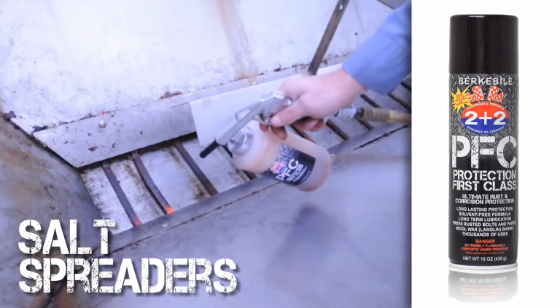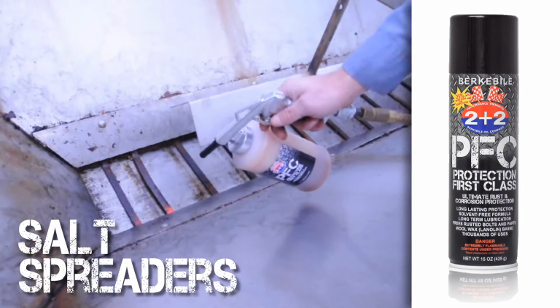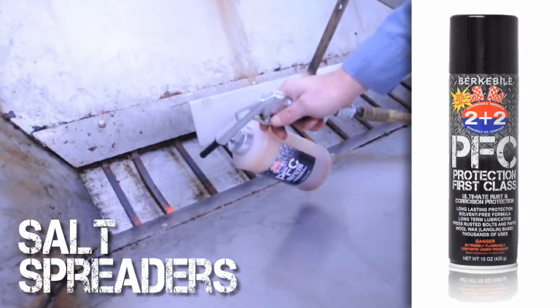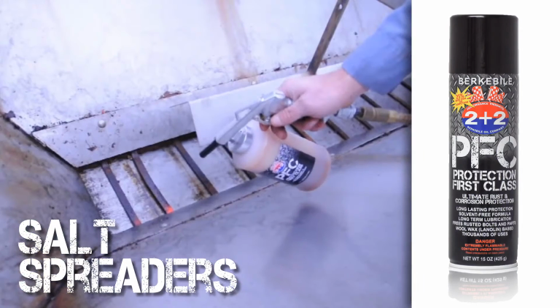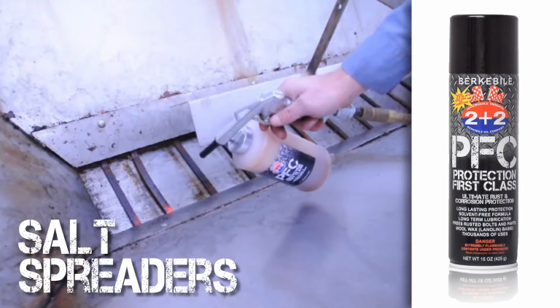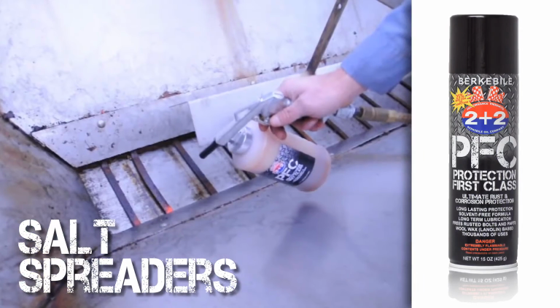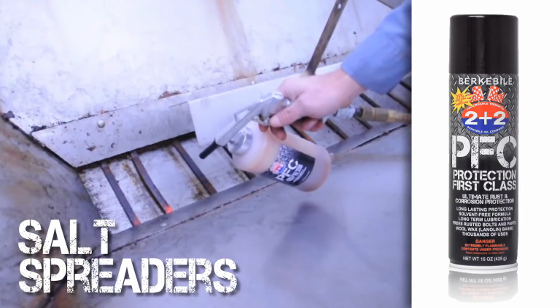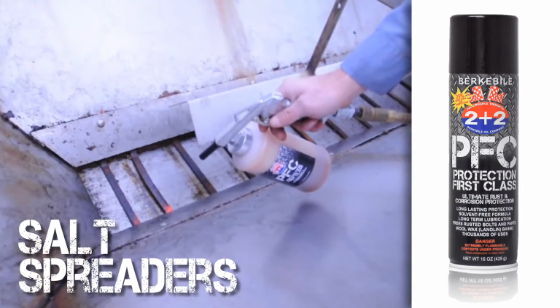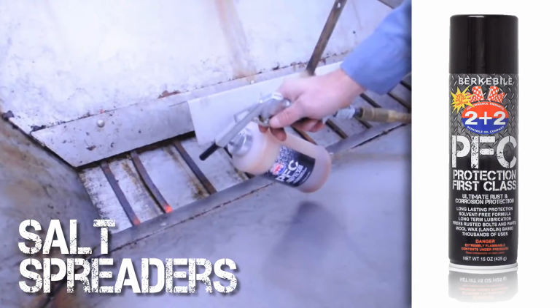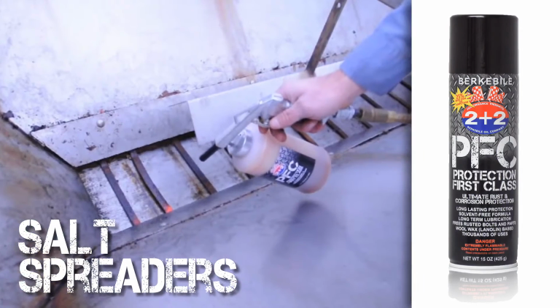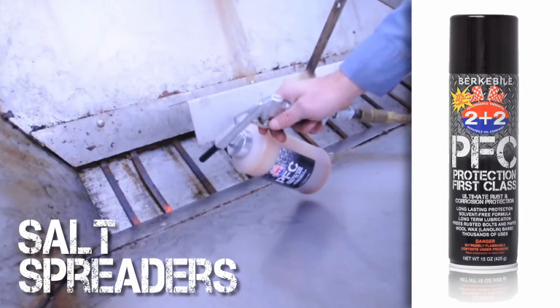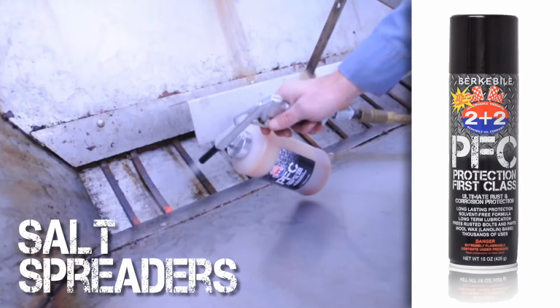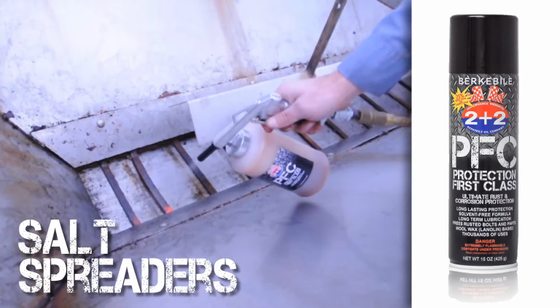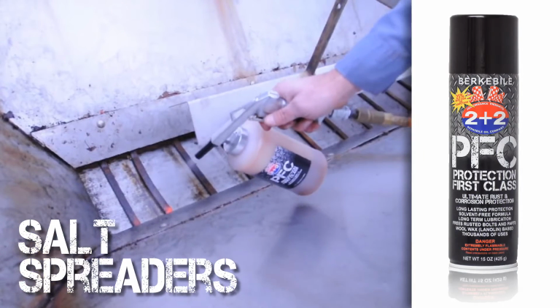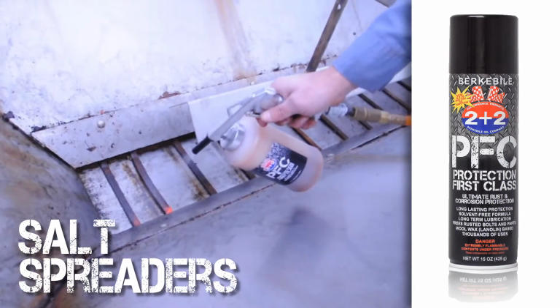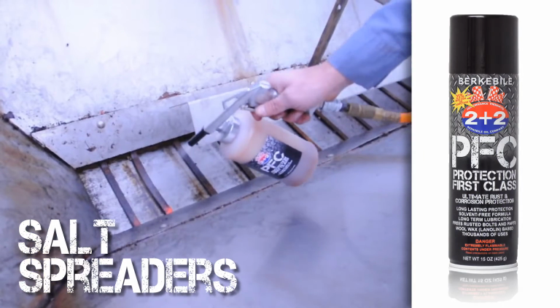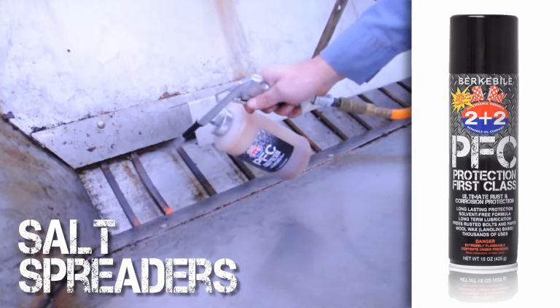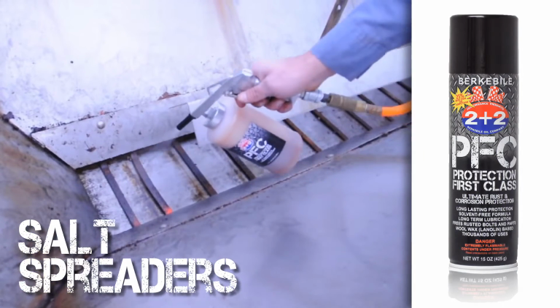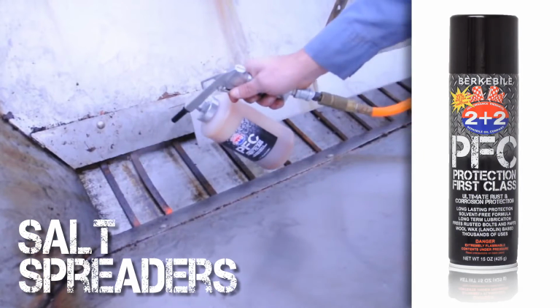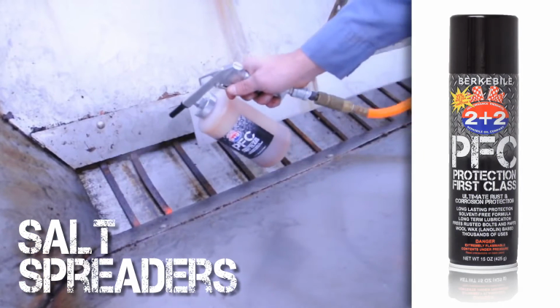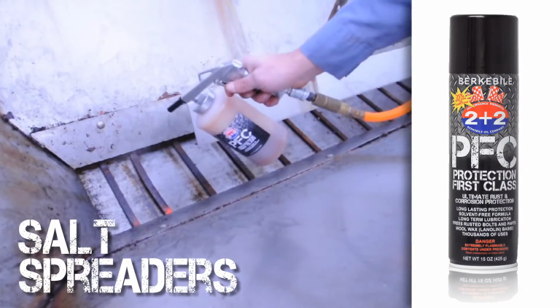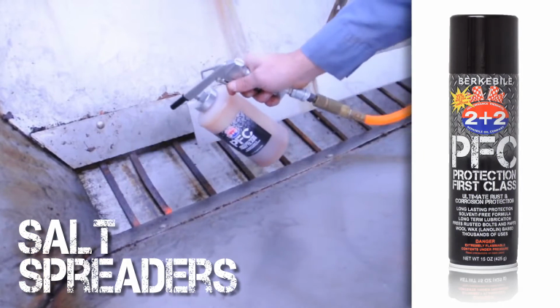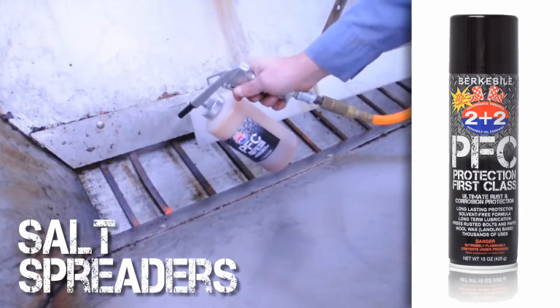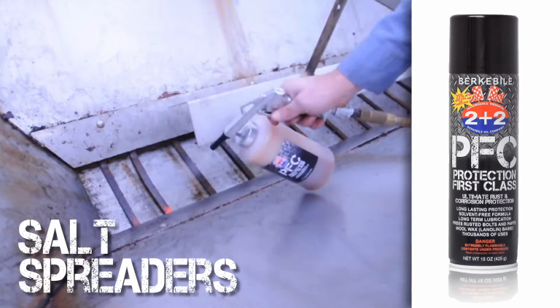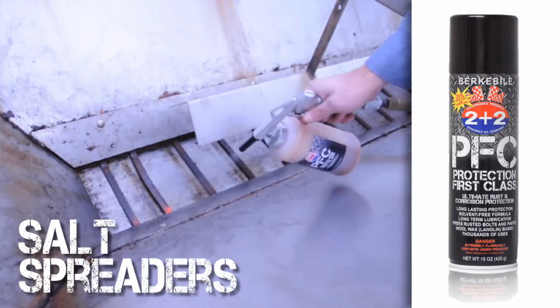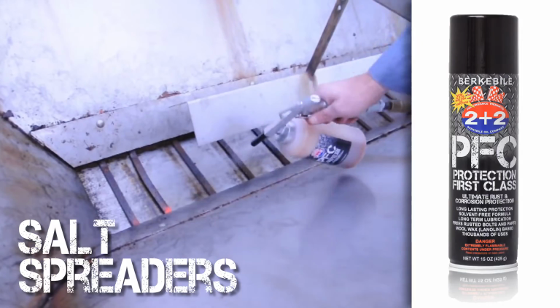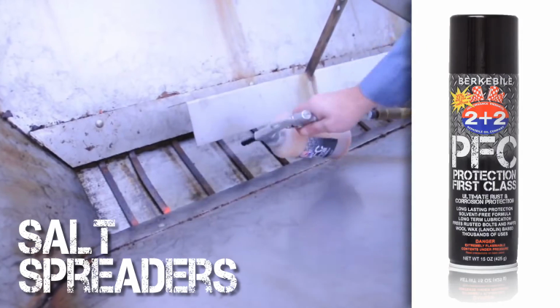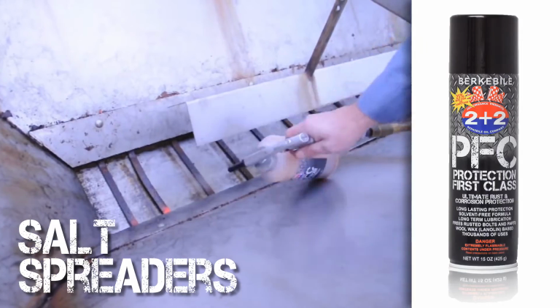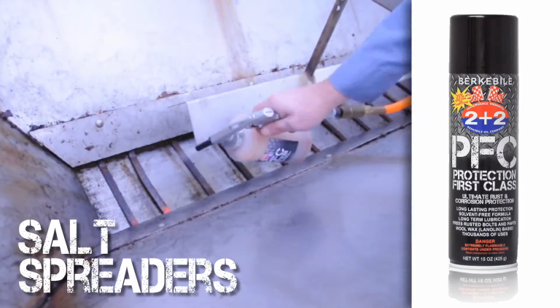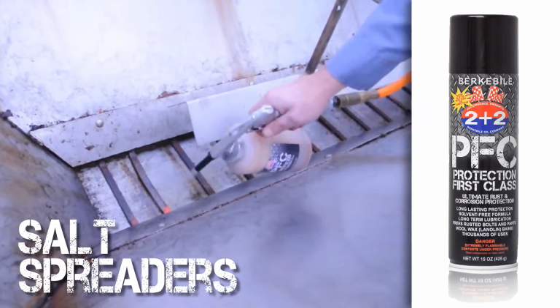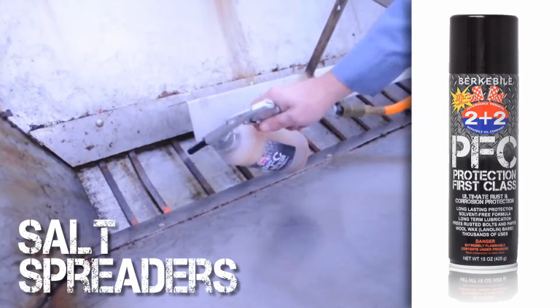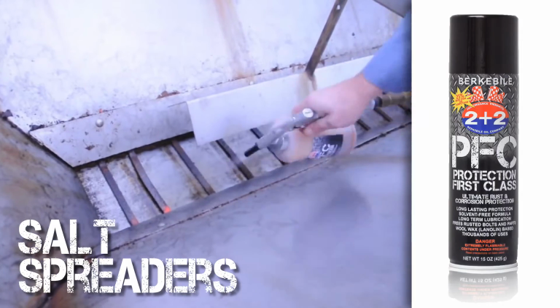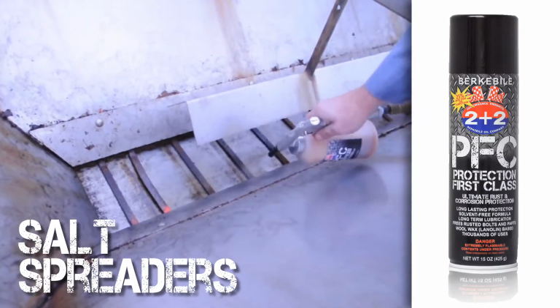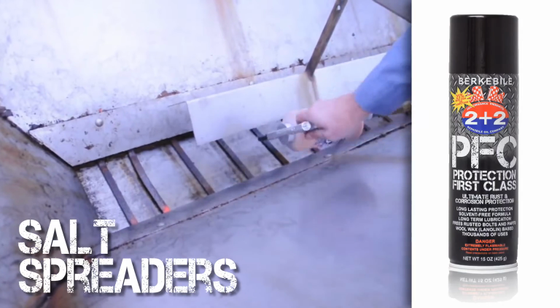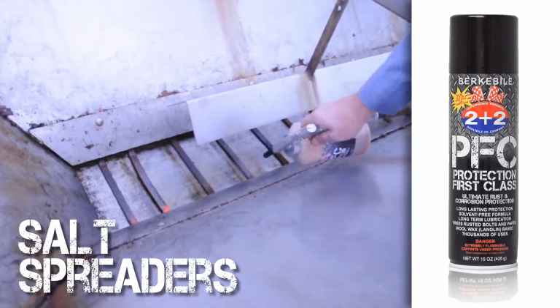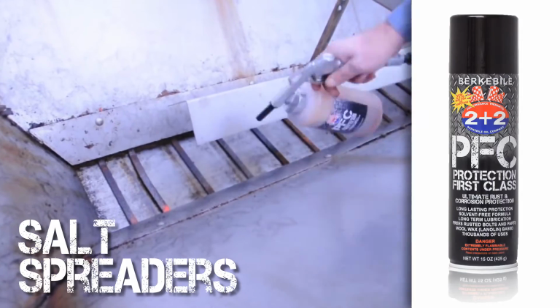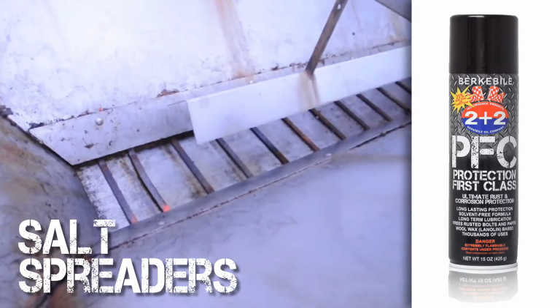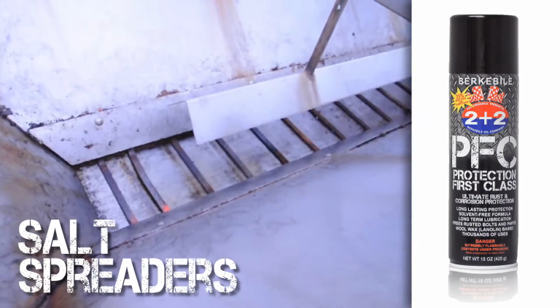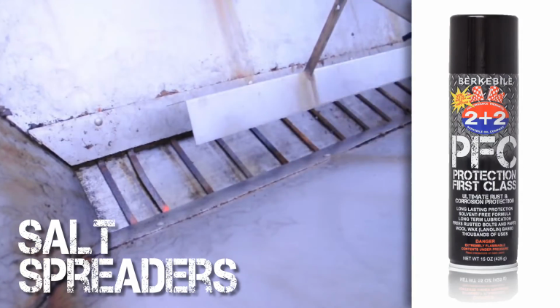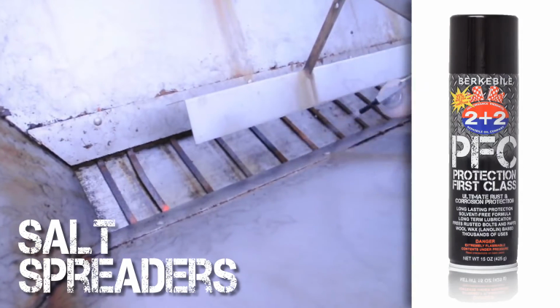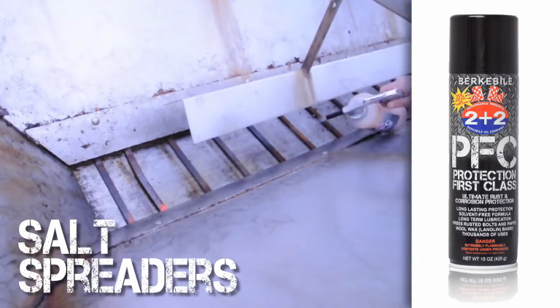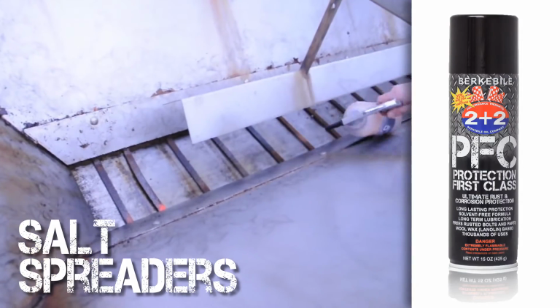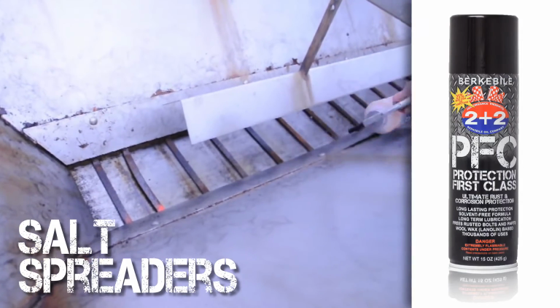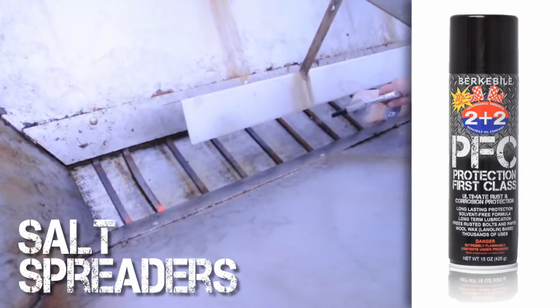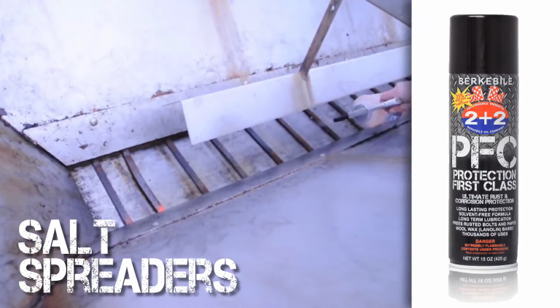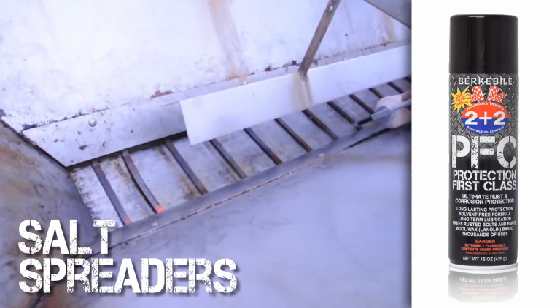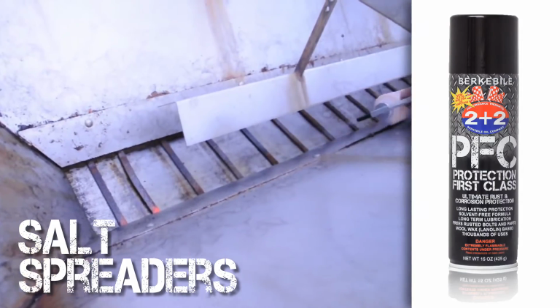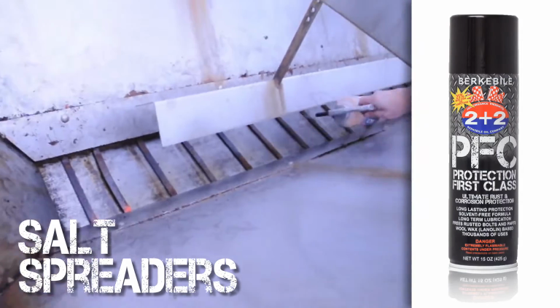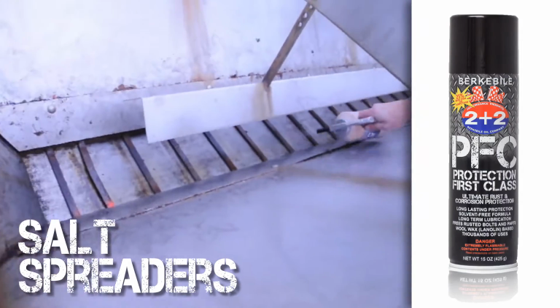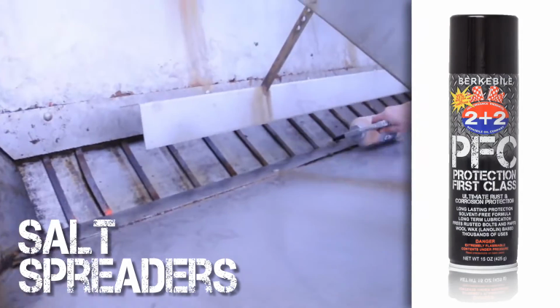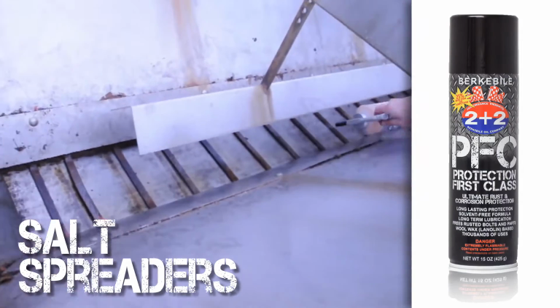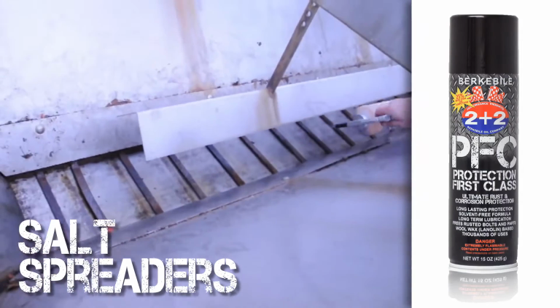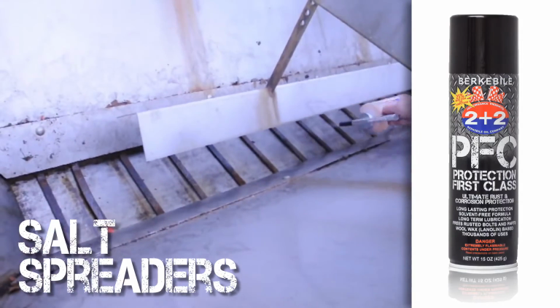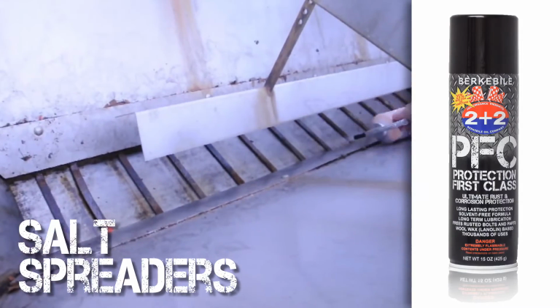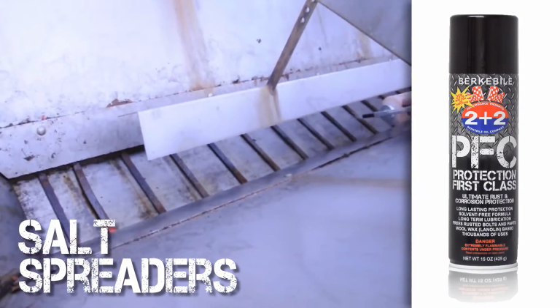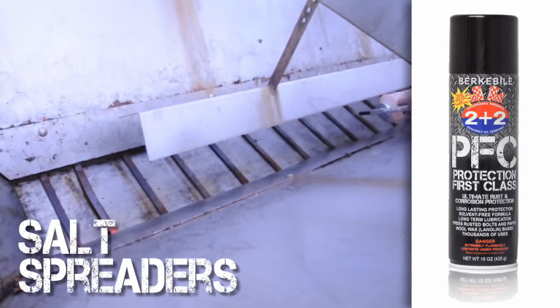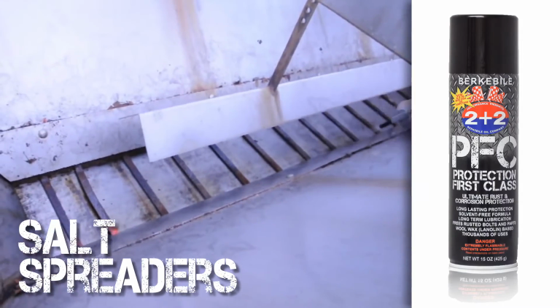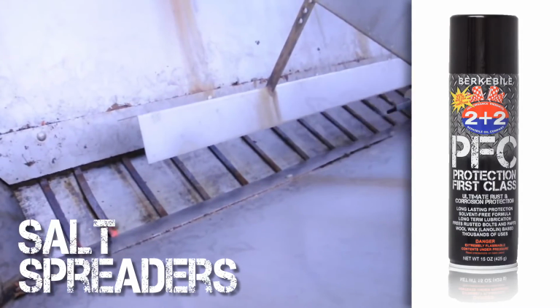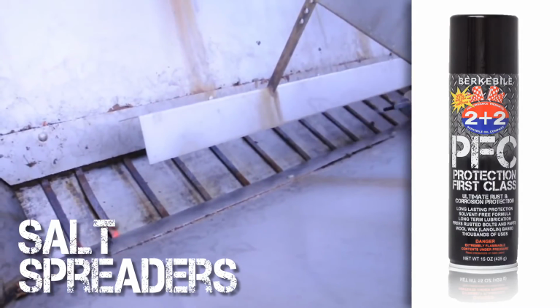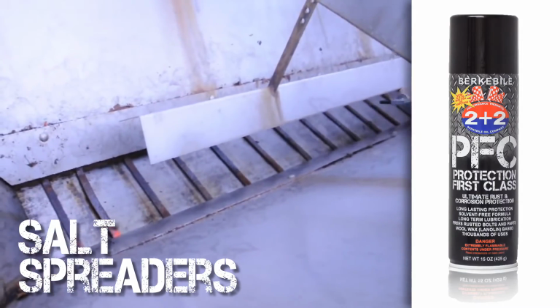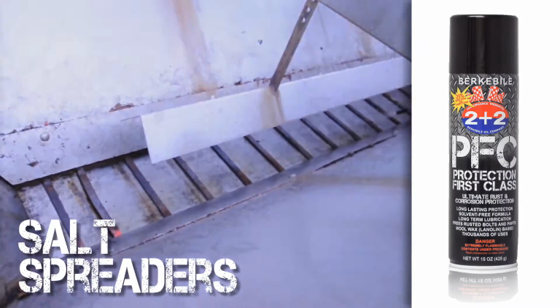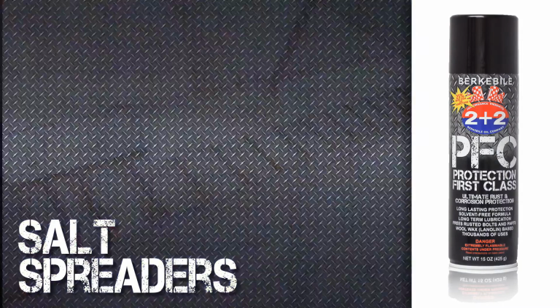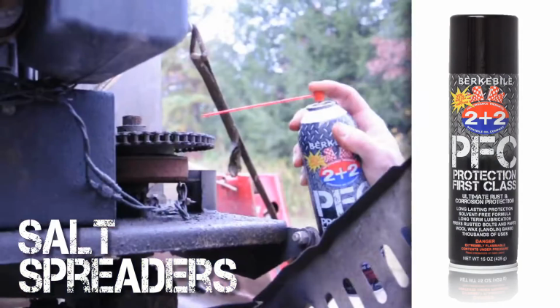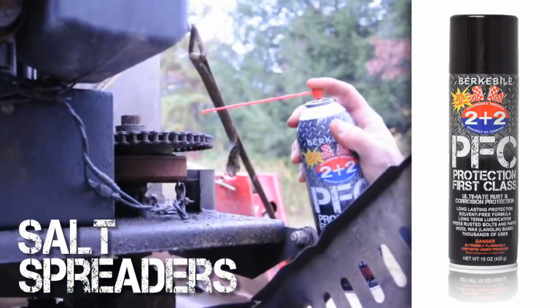Treat the conveyor and any chains on your salt spreader with Protection First Class to ensure proper lubrication and corrosion protection.